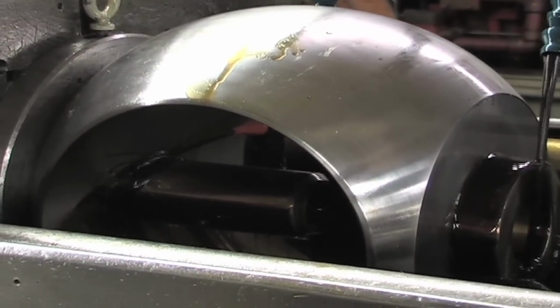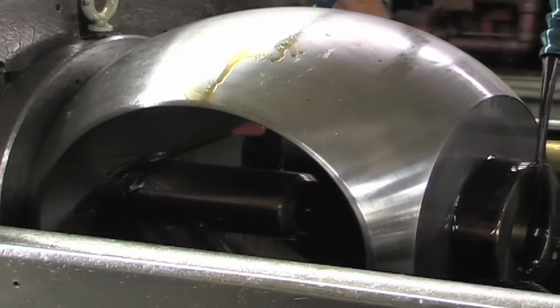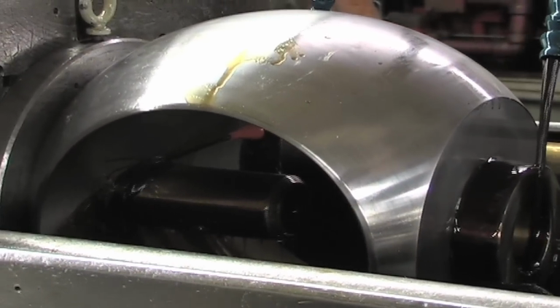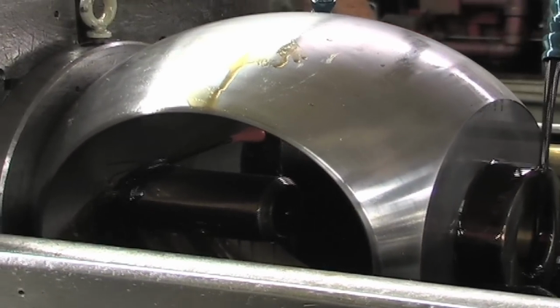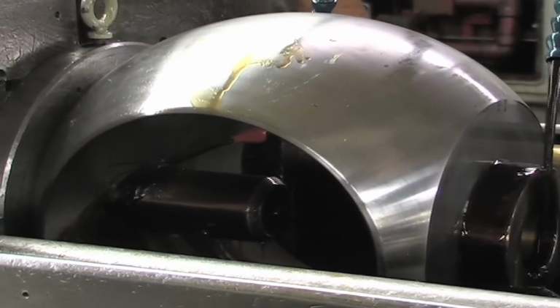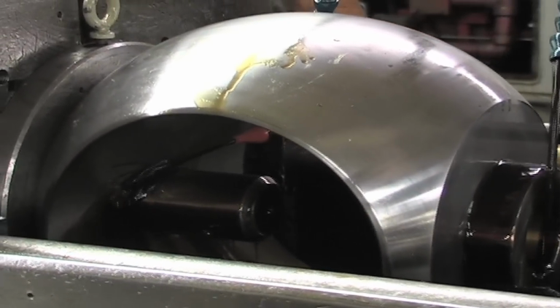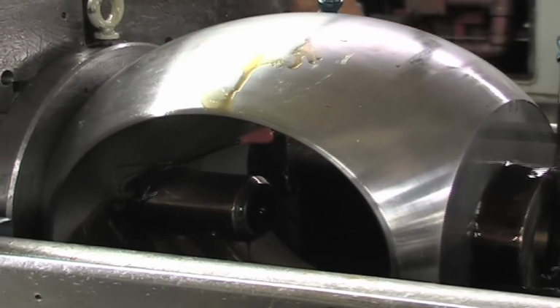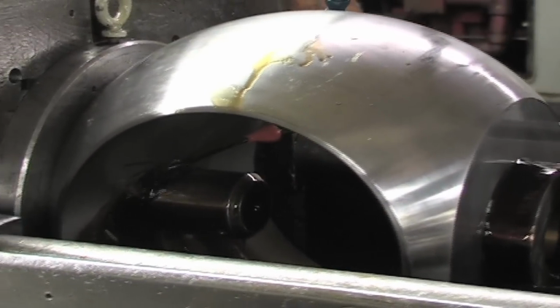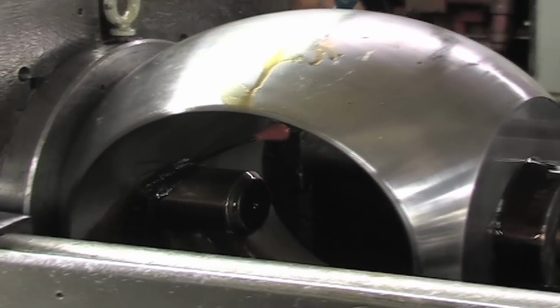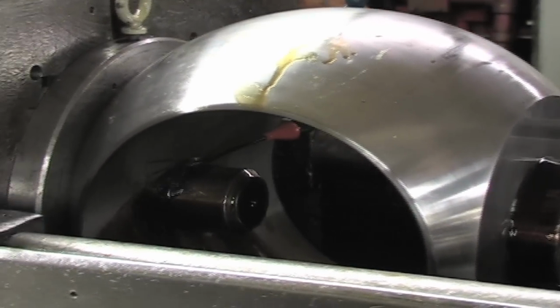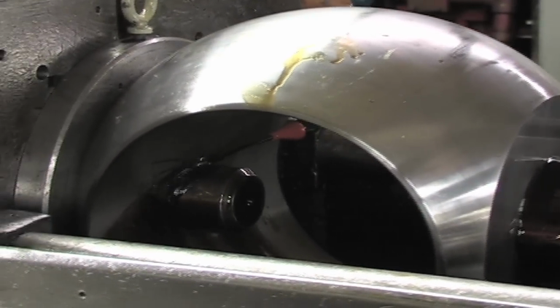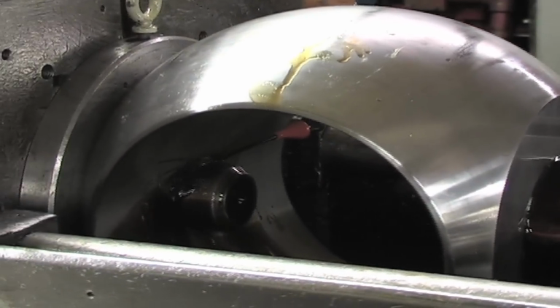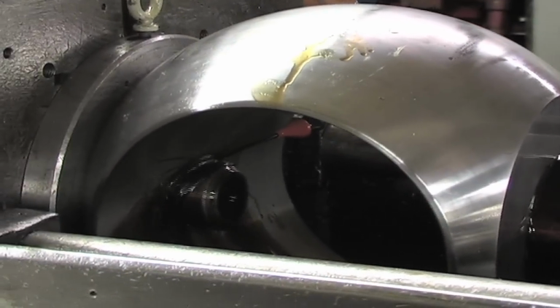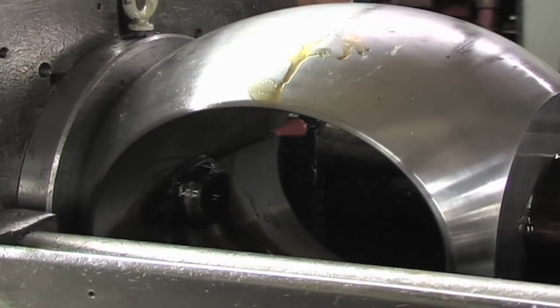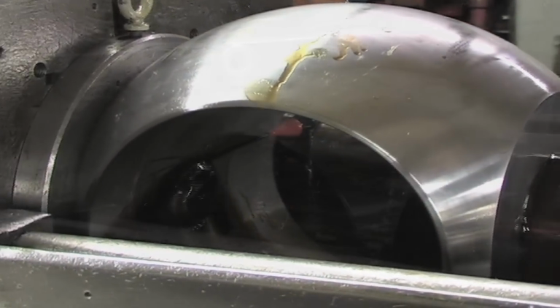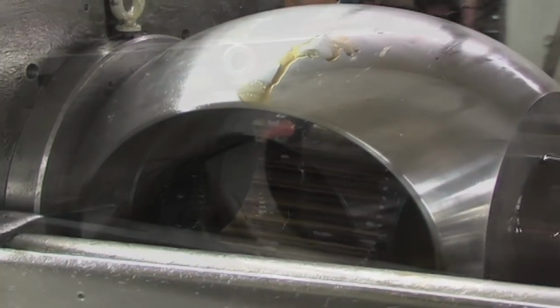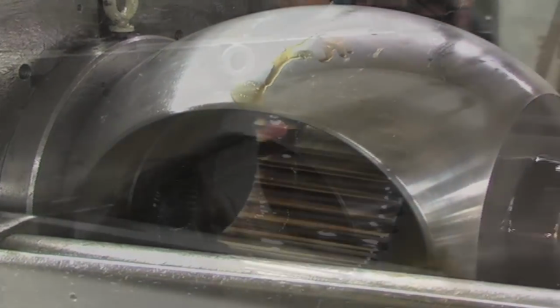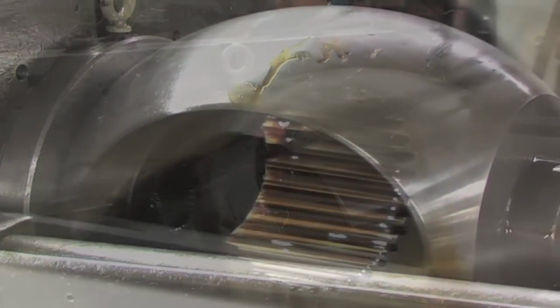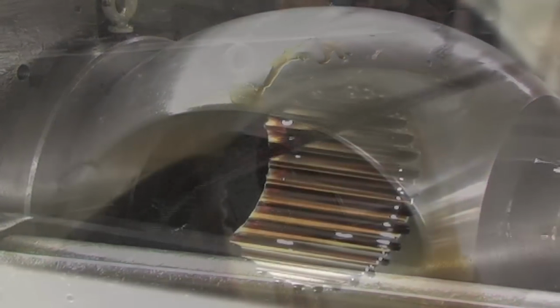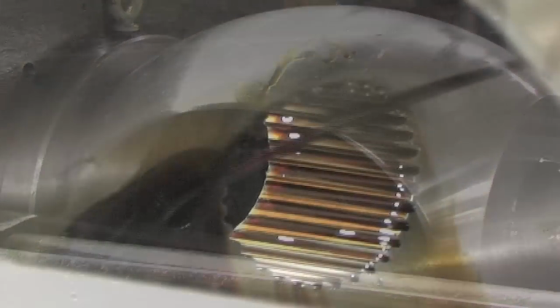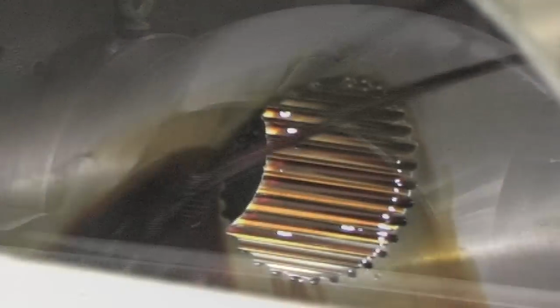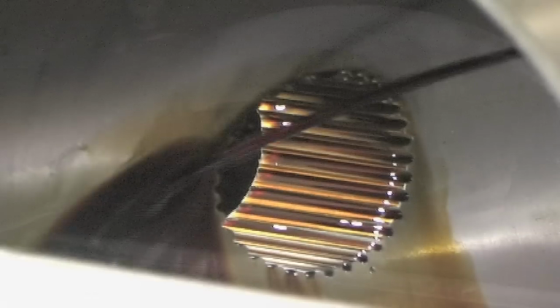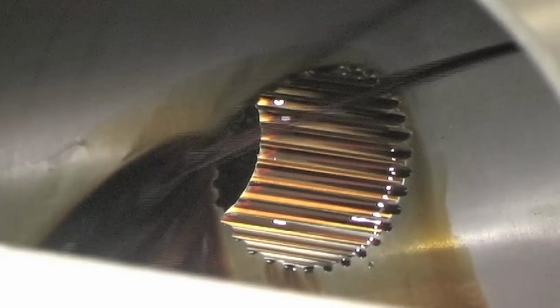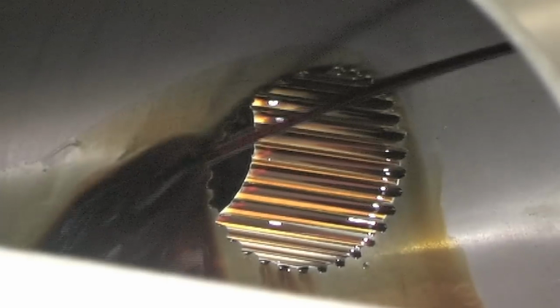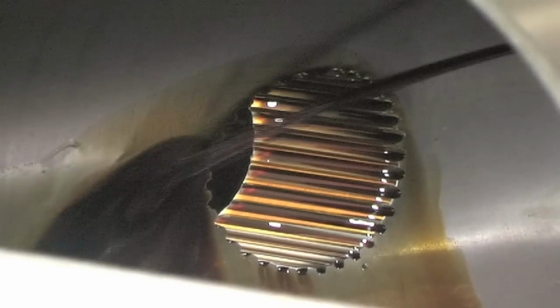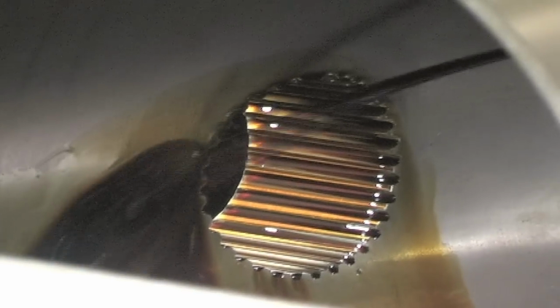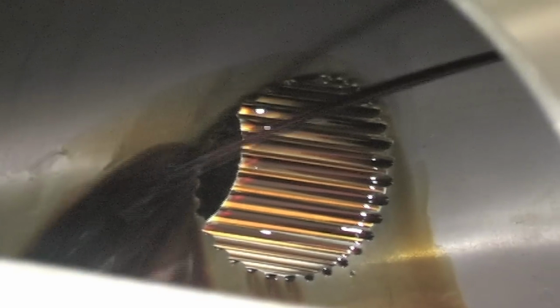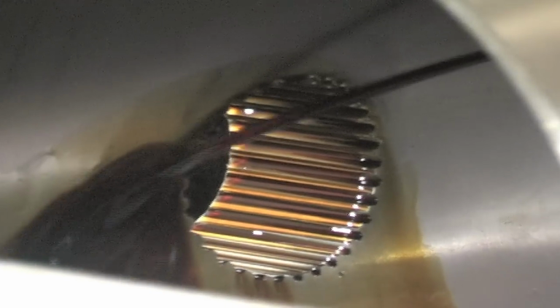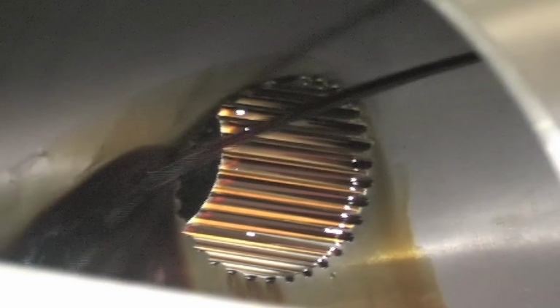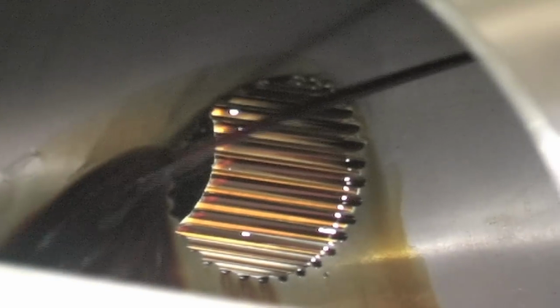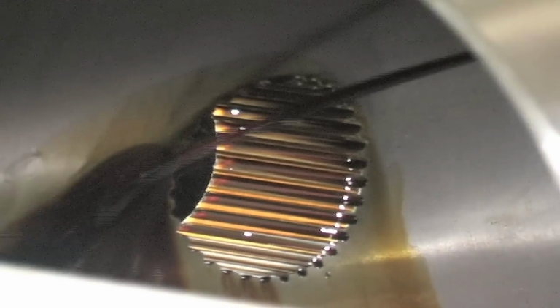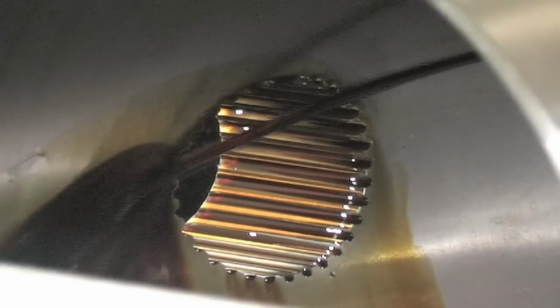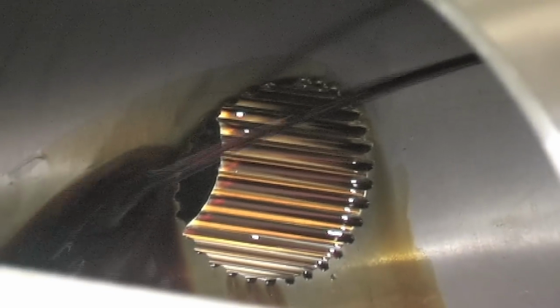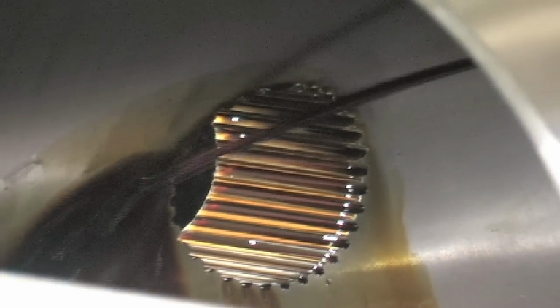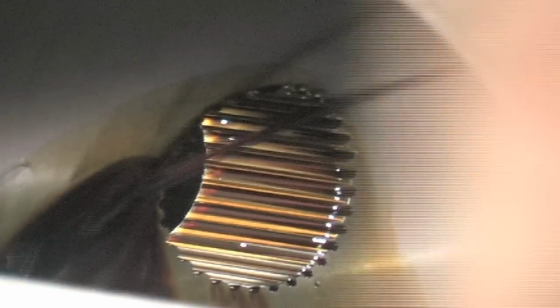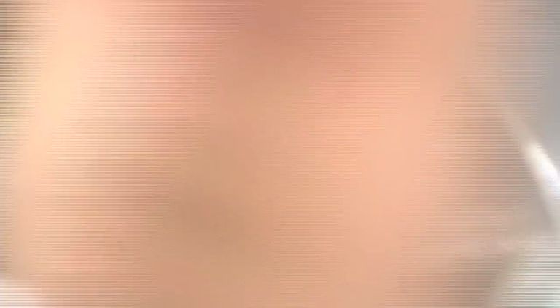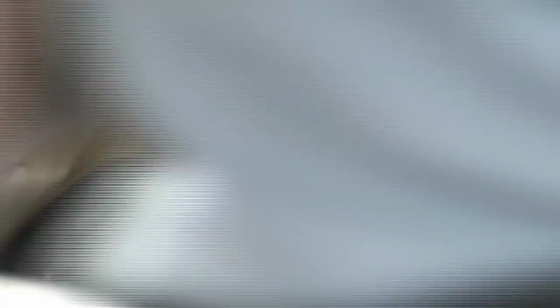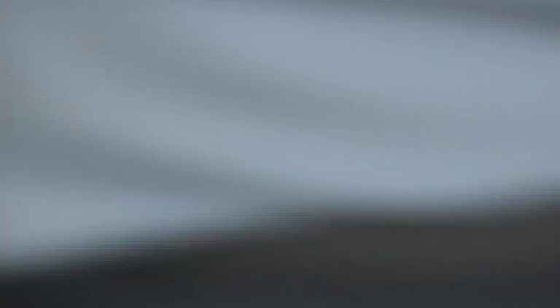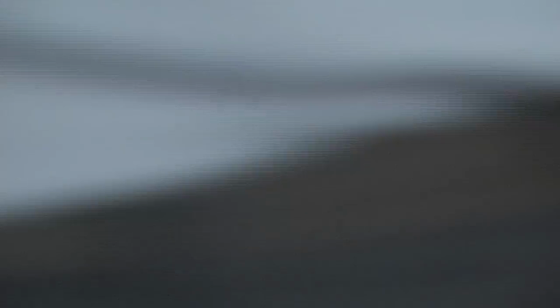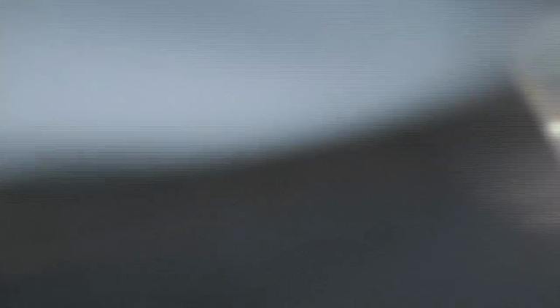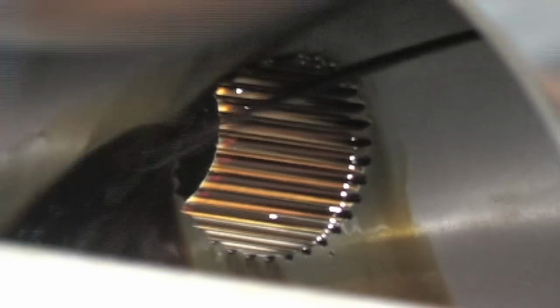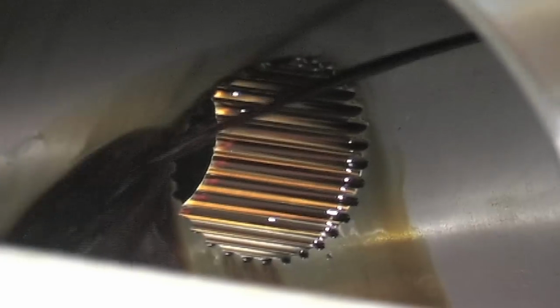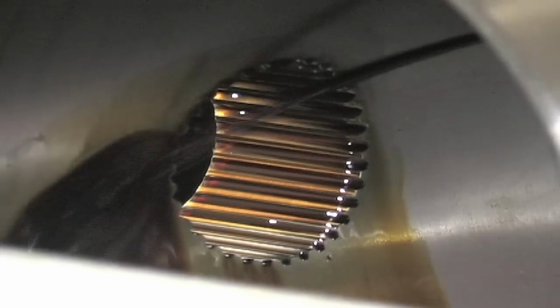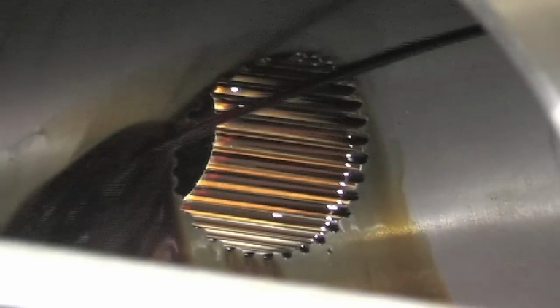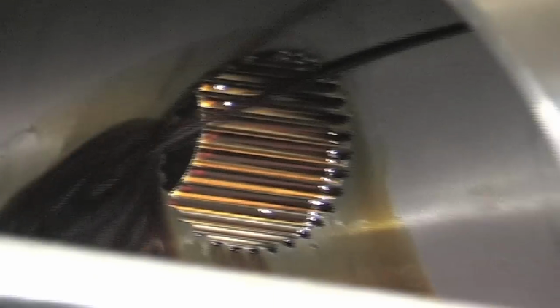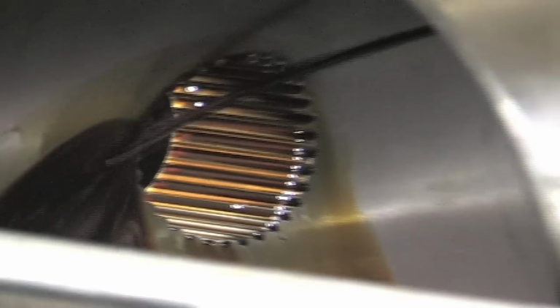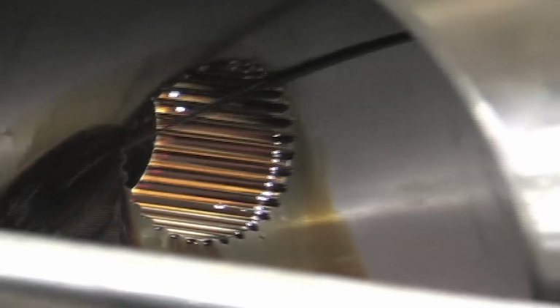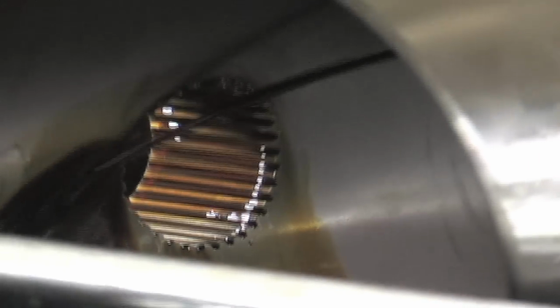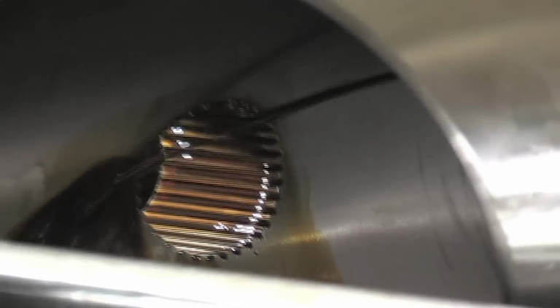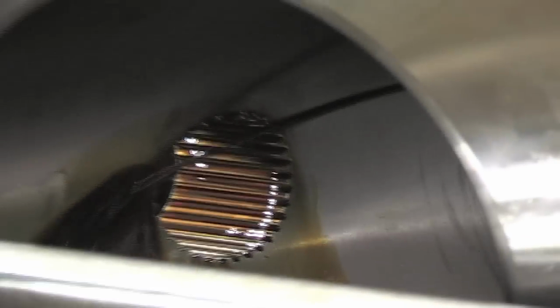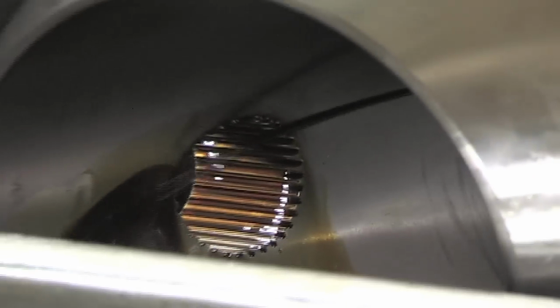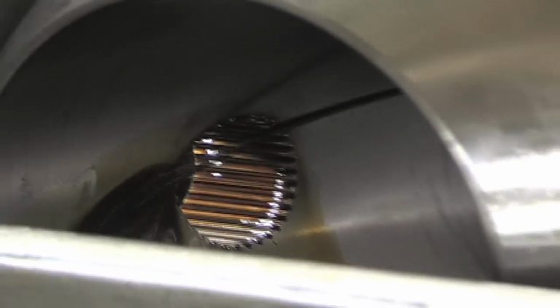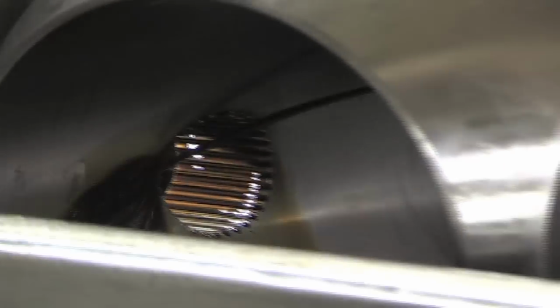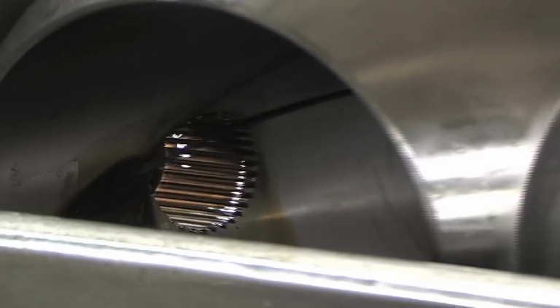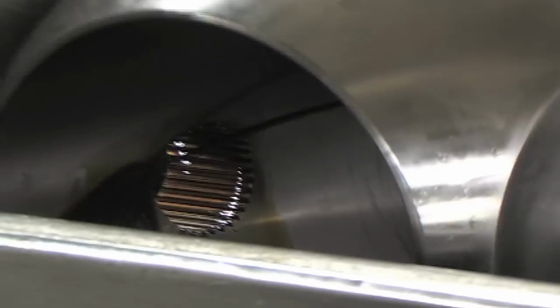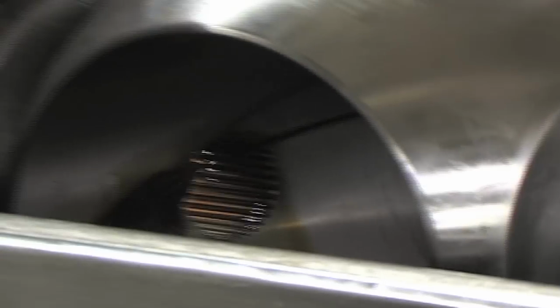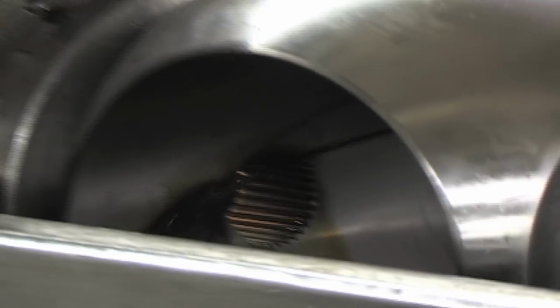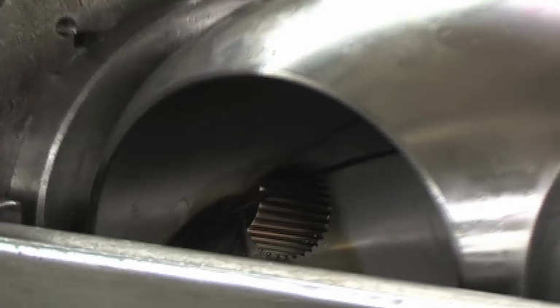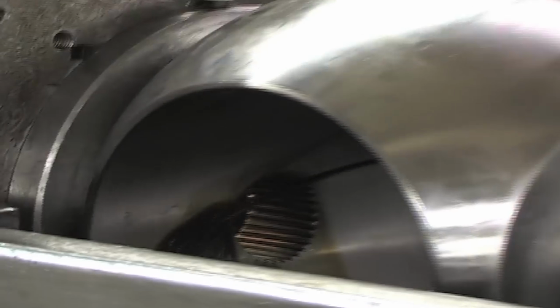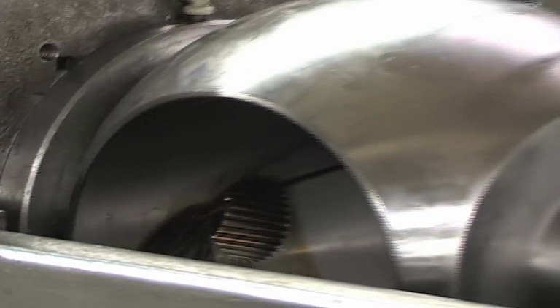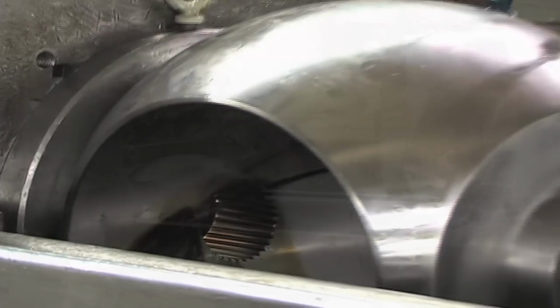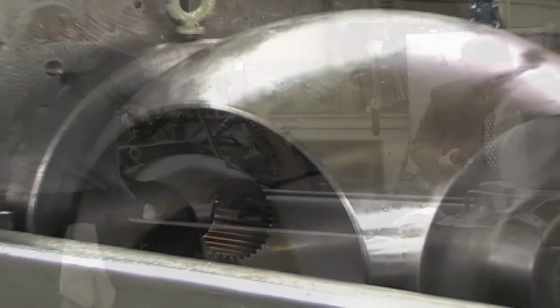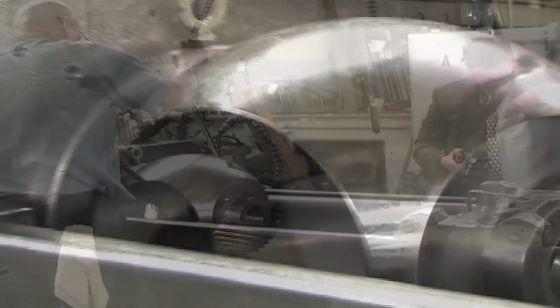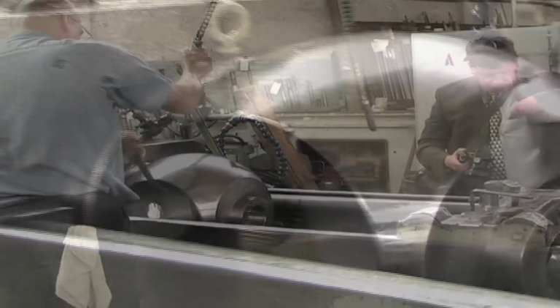We've just produced a 27-tooth envelope spline through about a 3-inch length of cut in under 10 seconds.